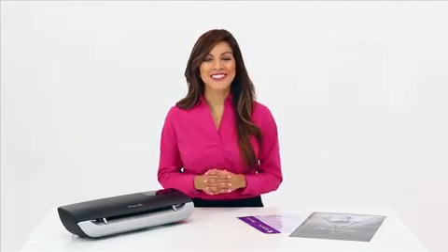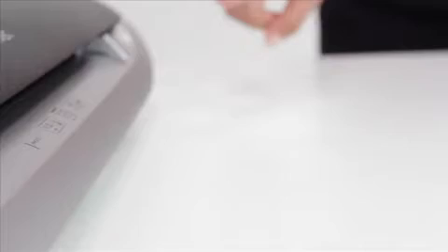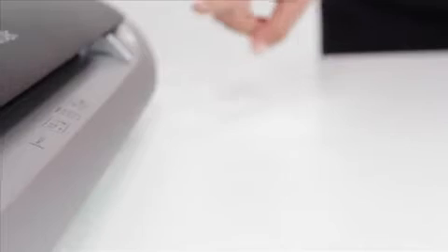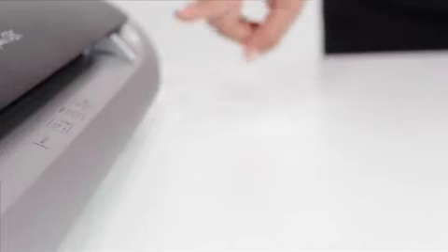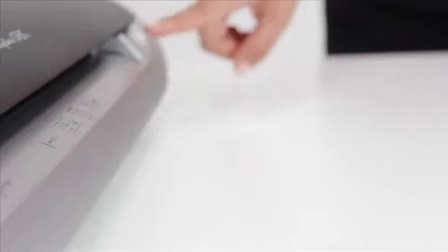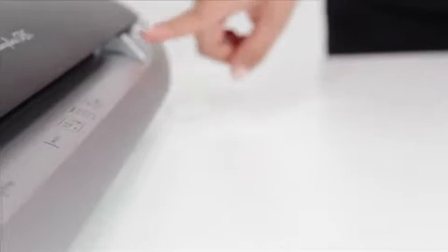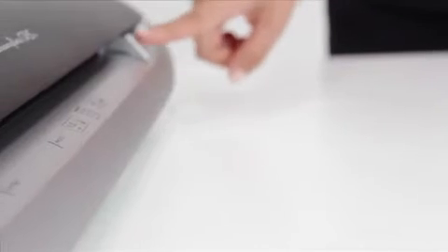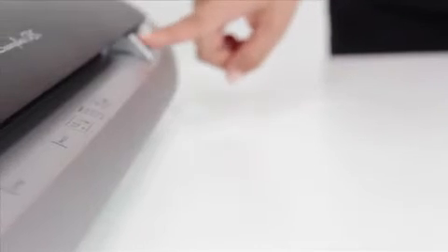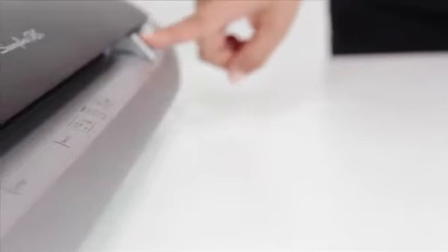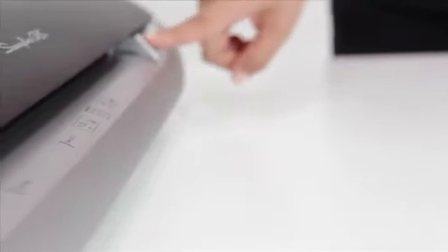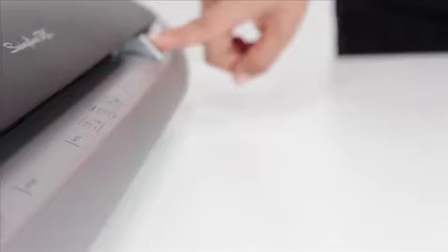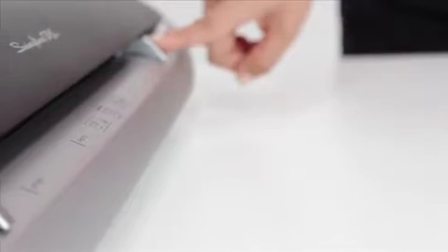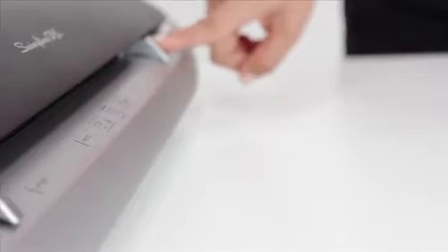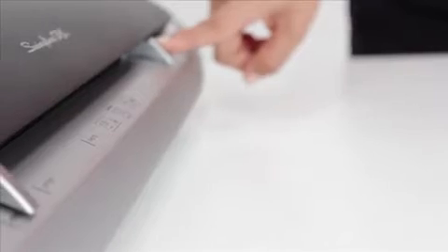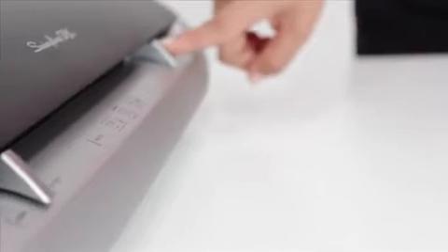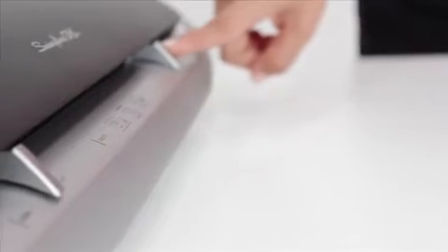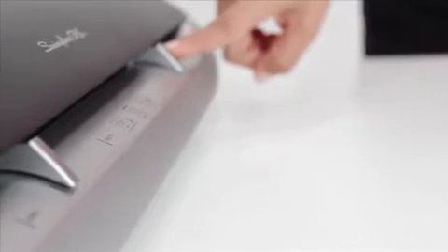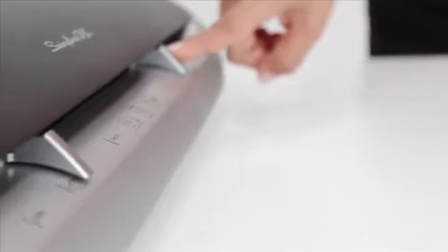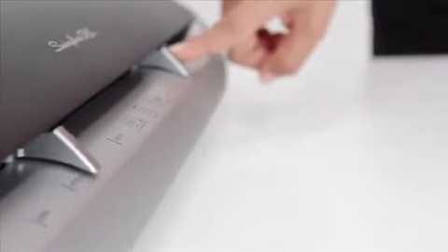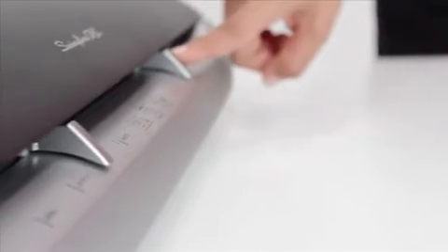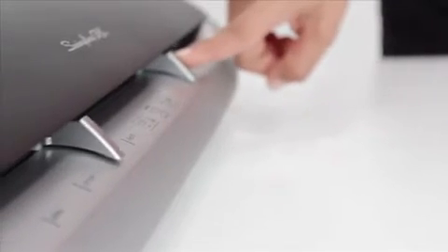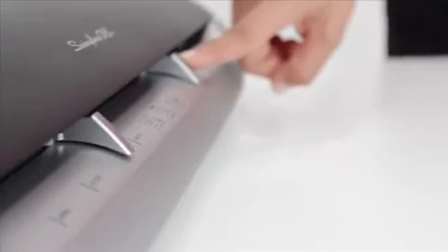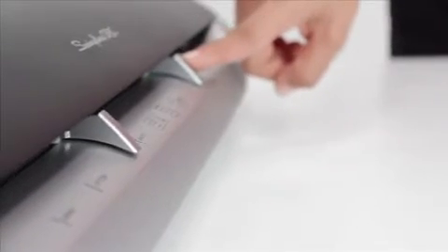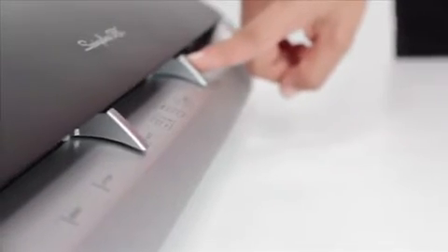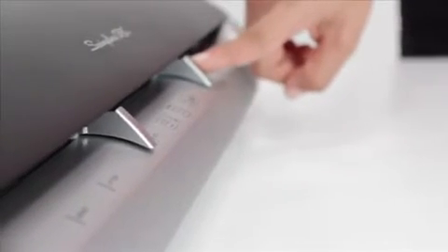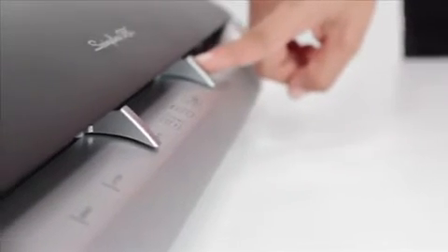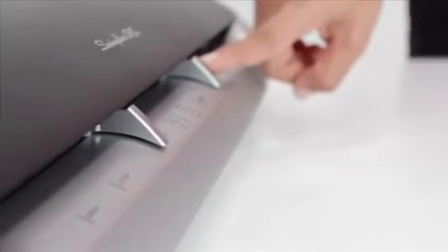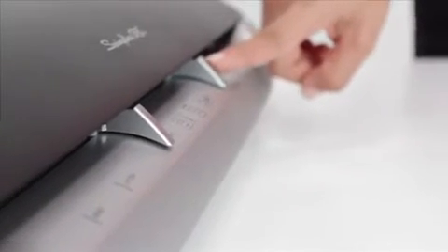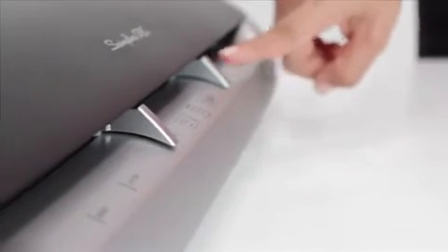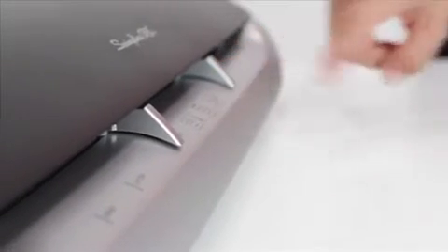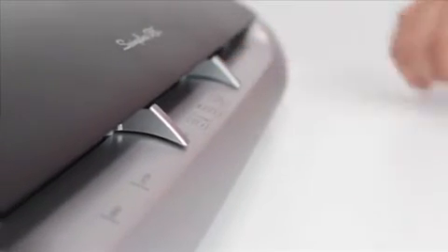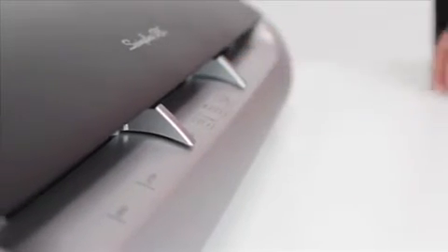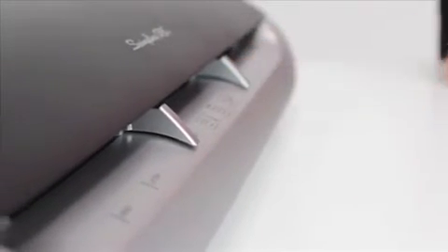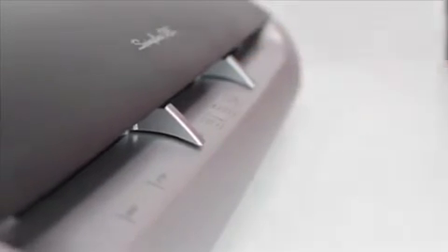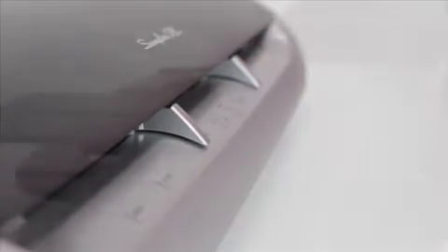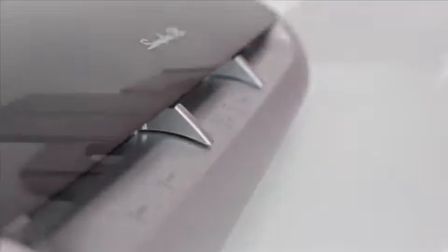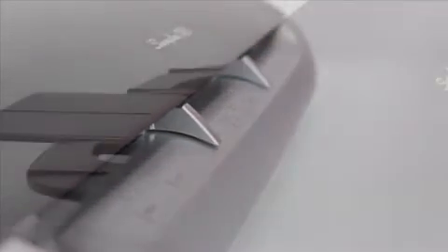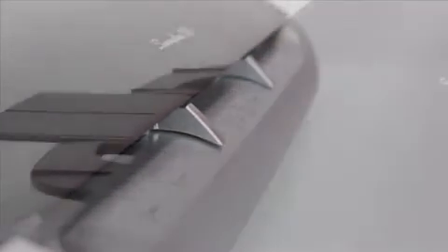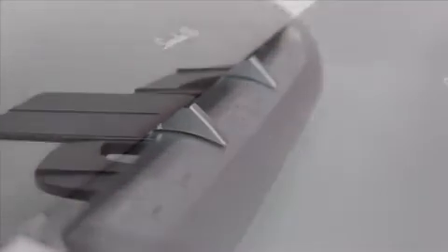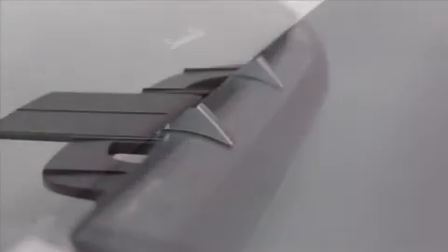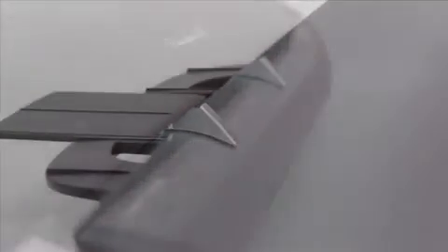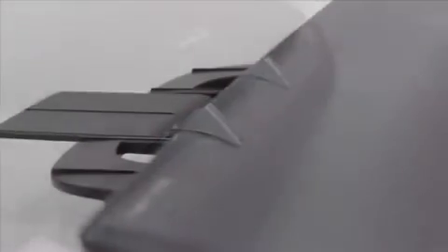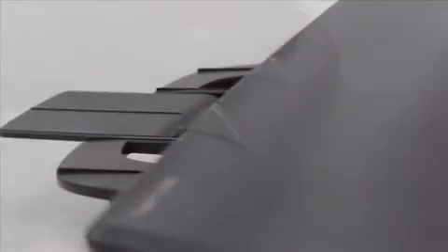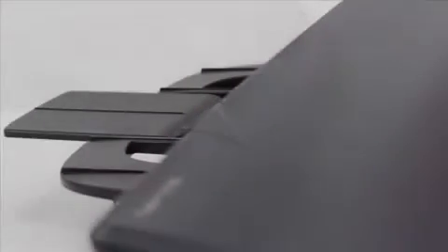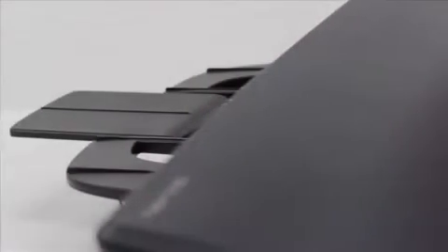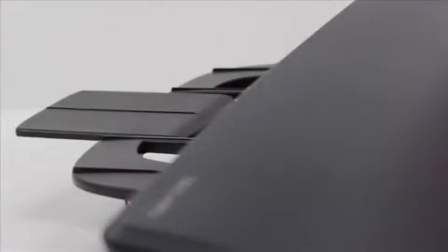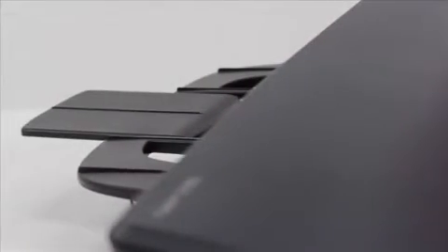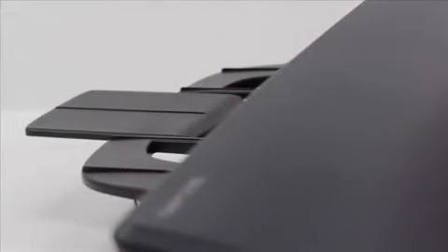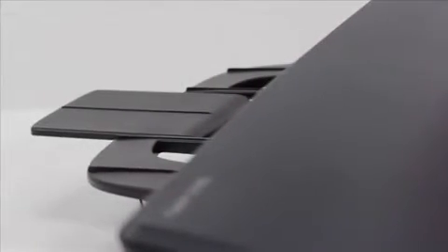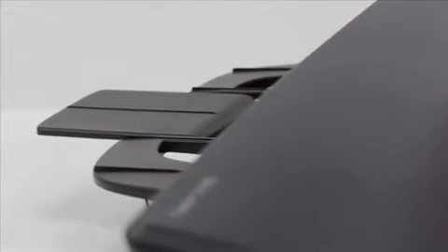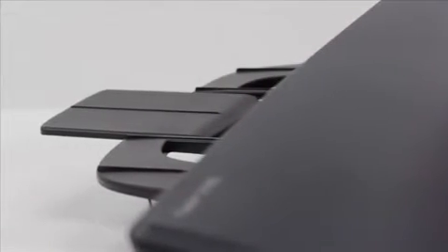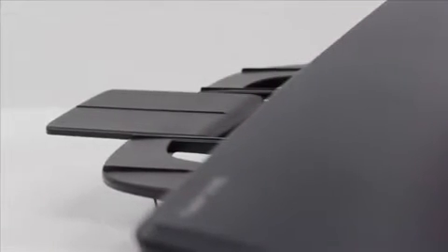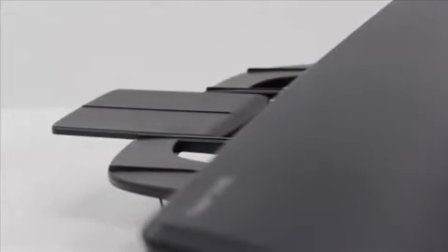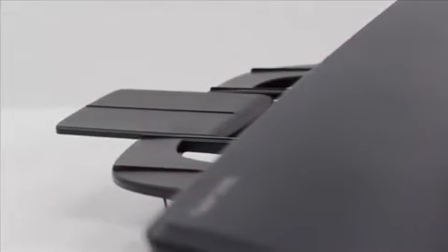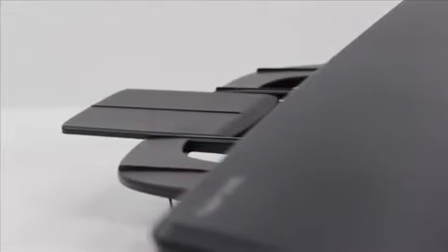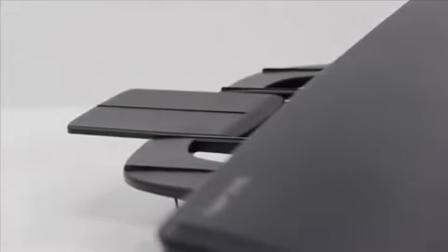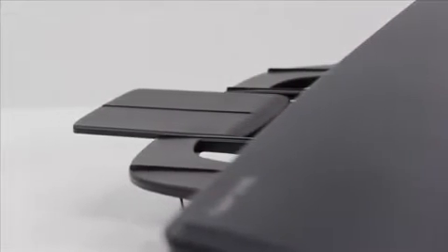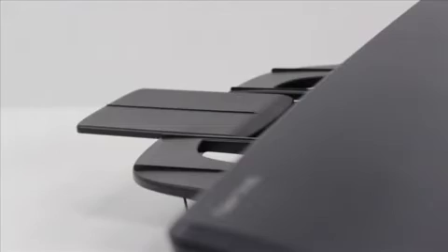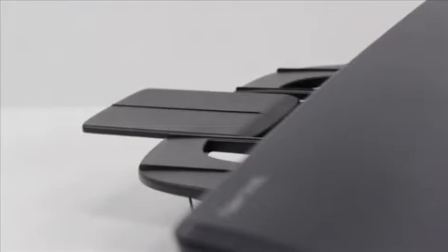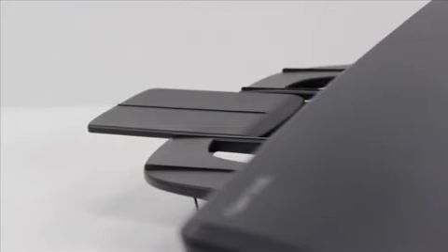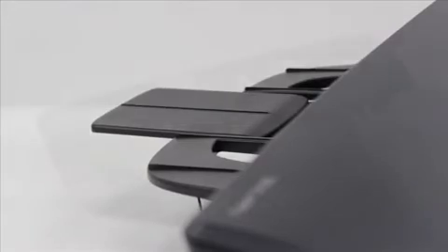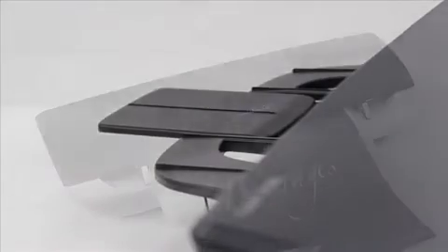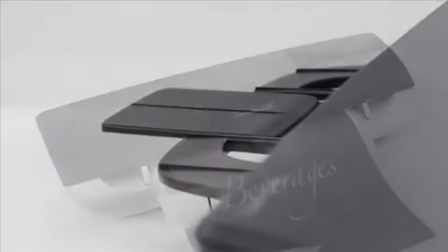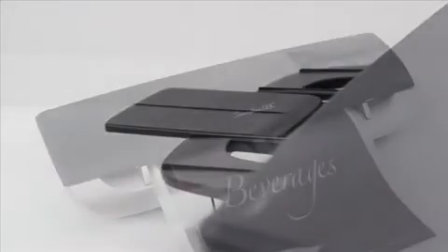The machine has accurate feed guides to help direct the pouch into the machine, and the finished laminated pouch glides onto the output tray.